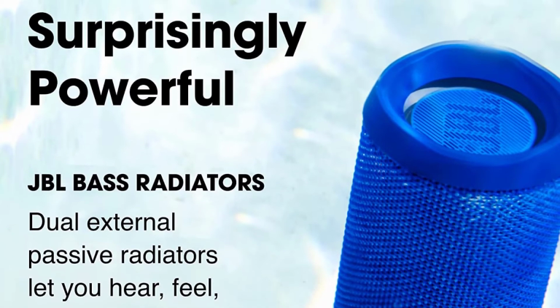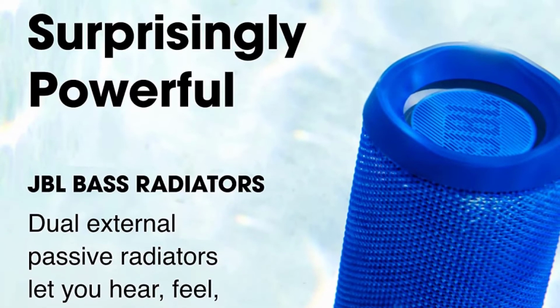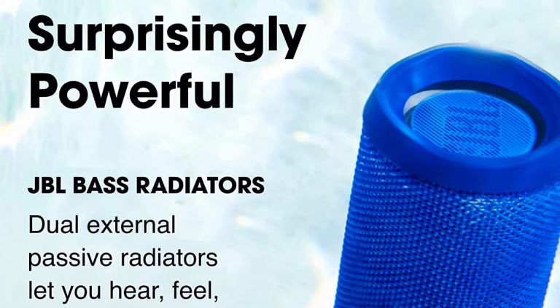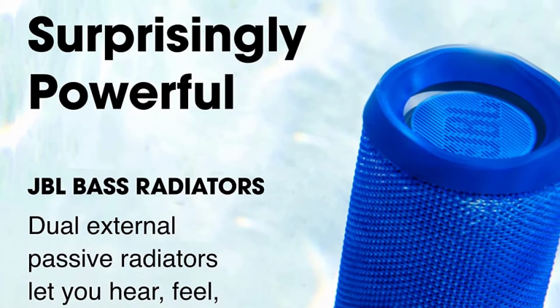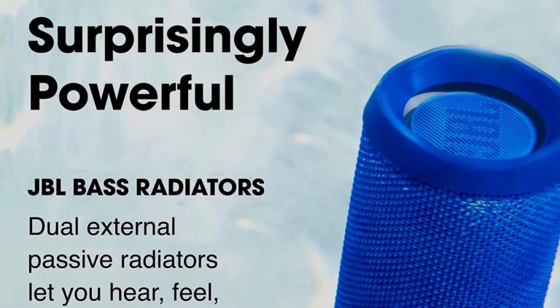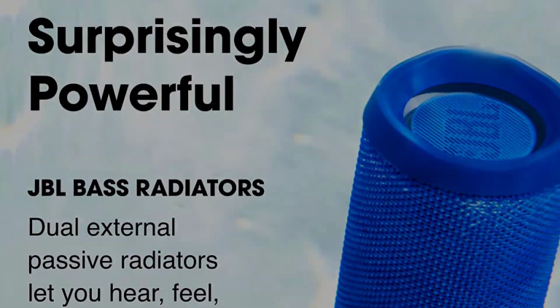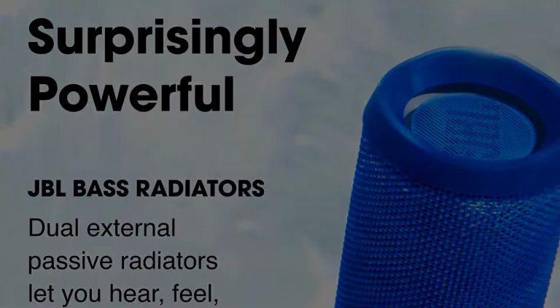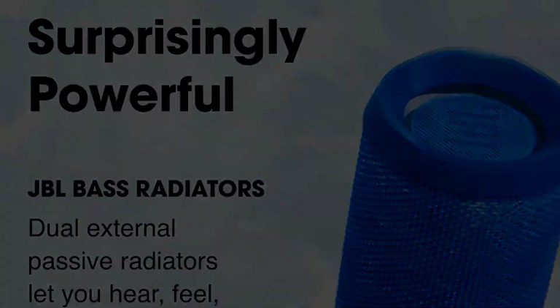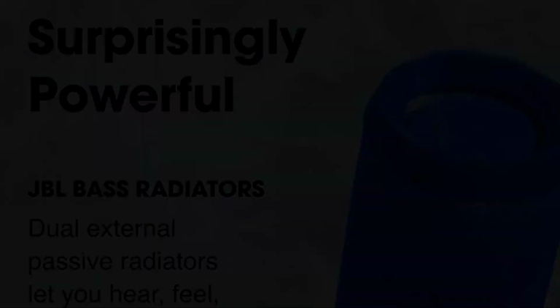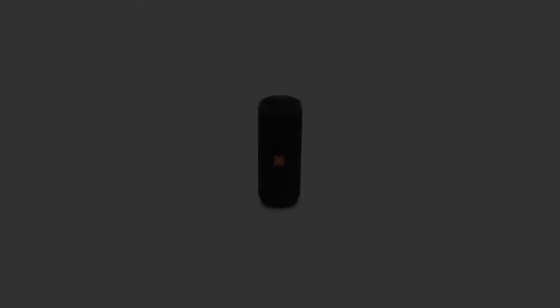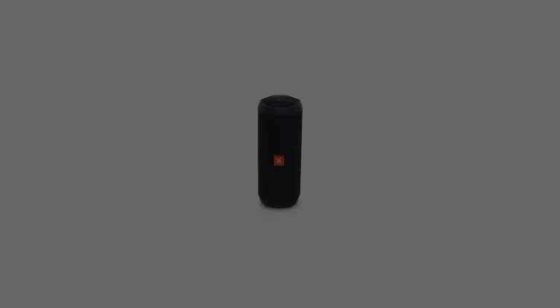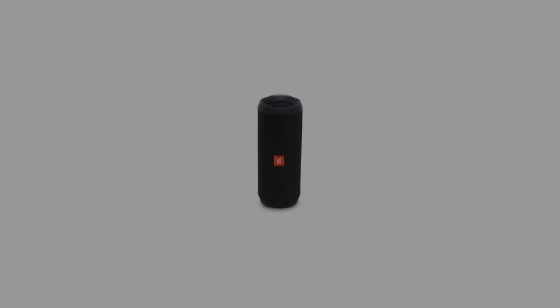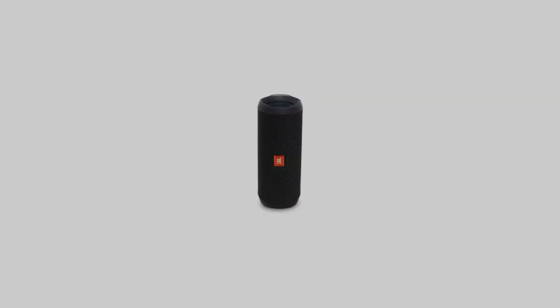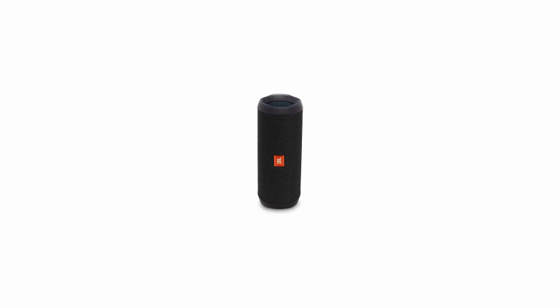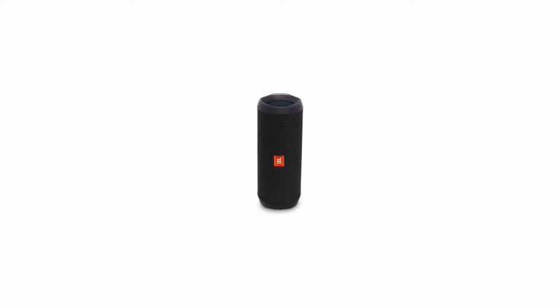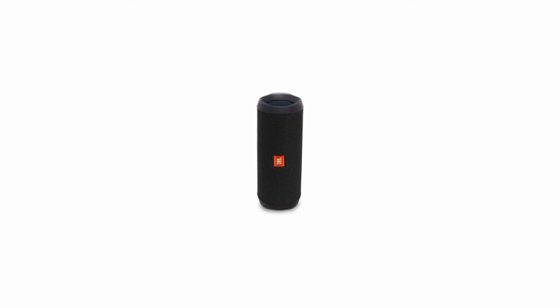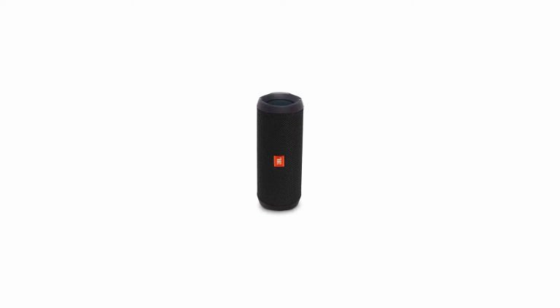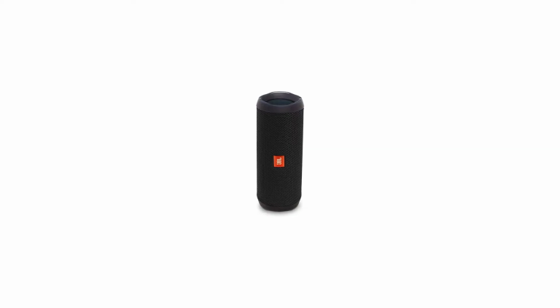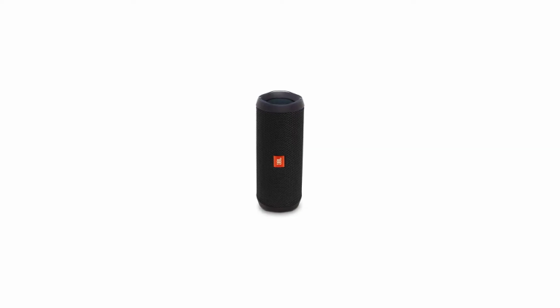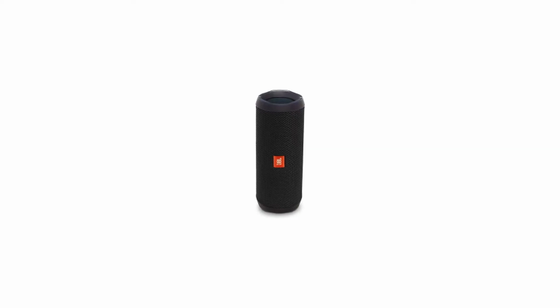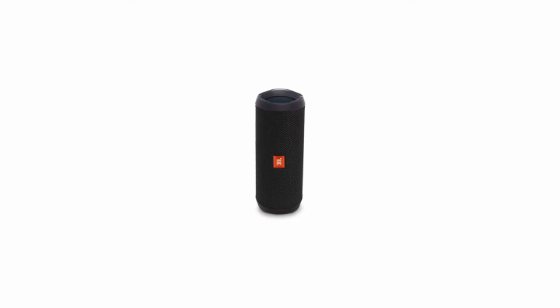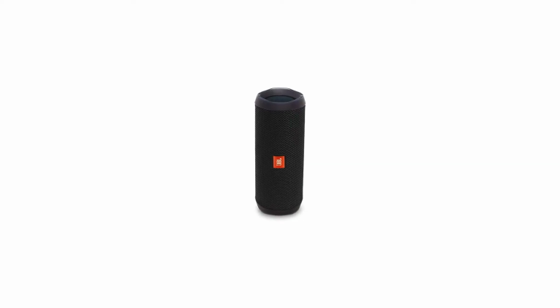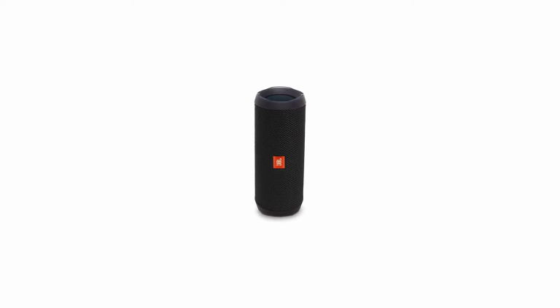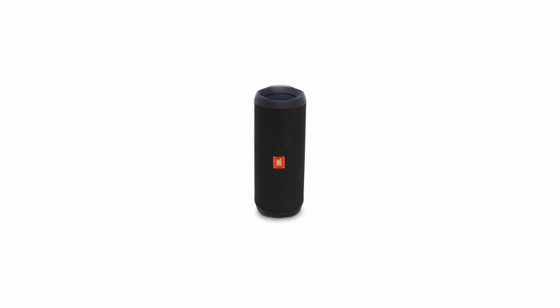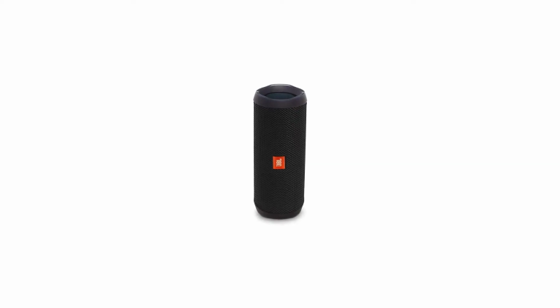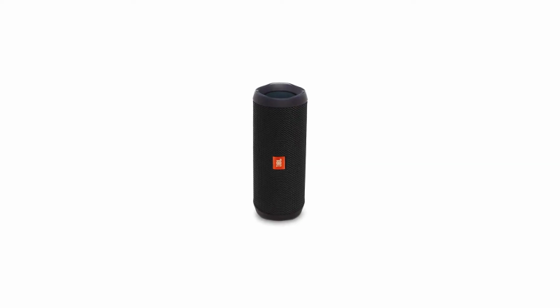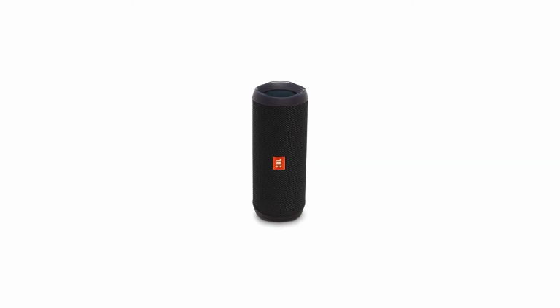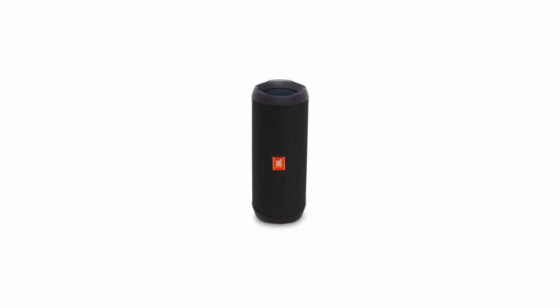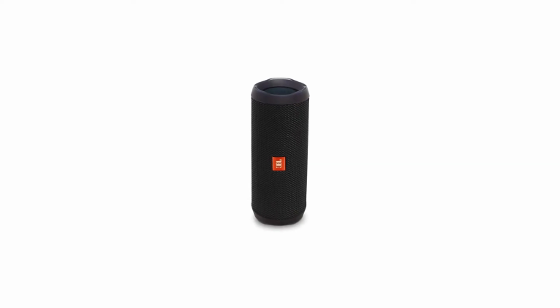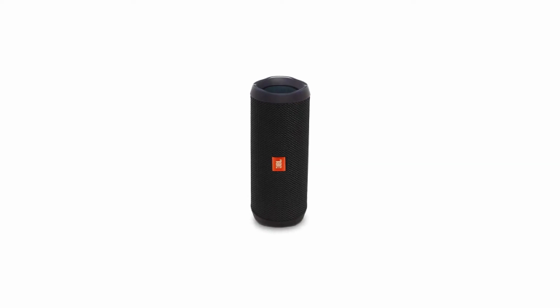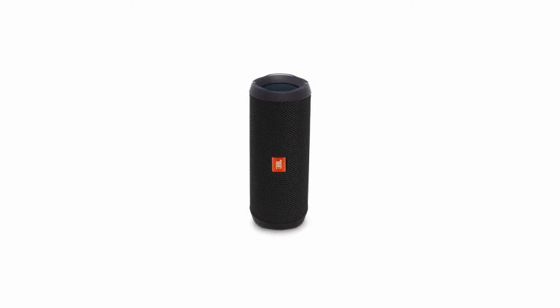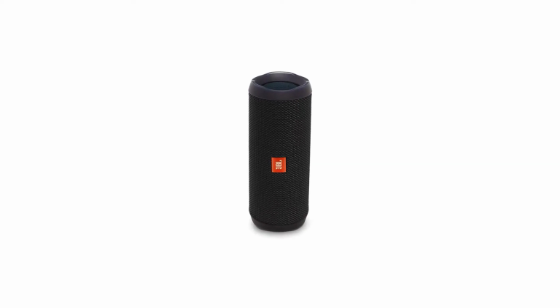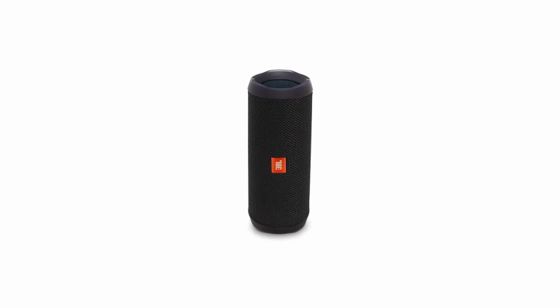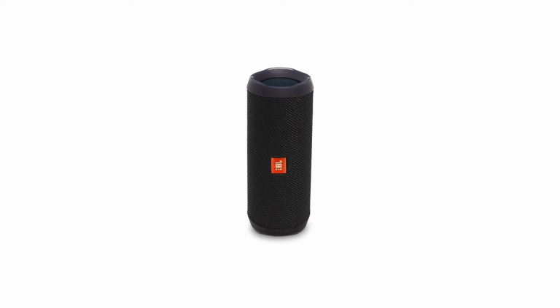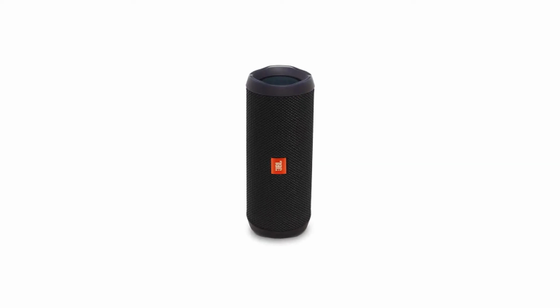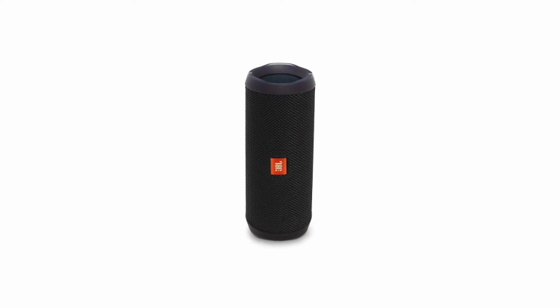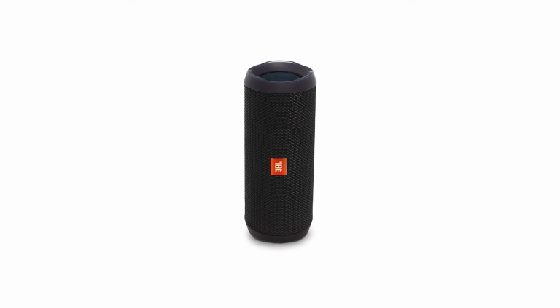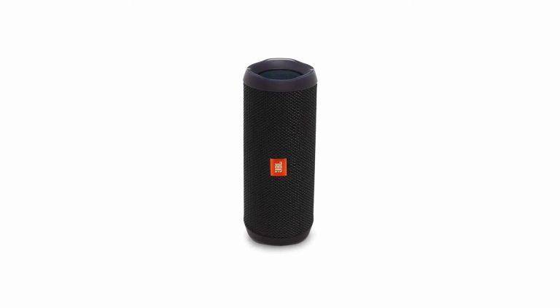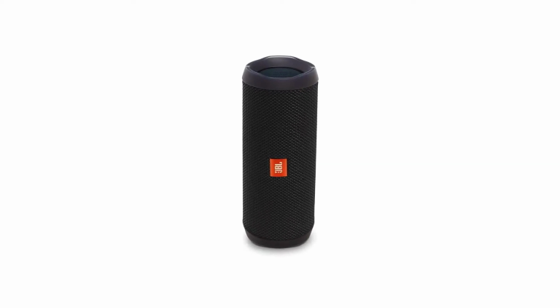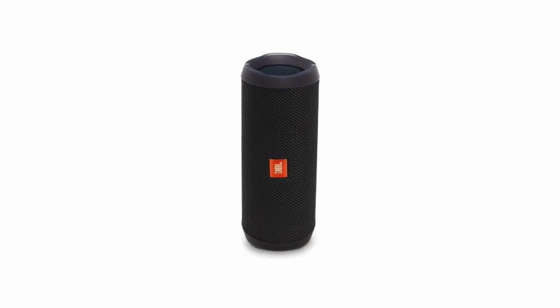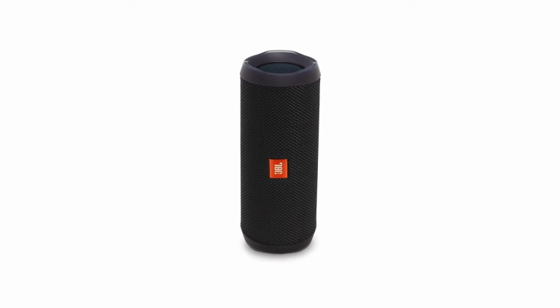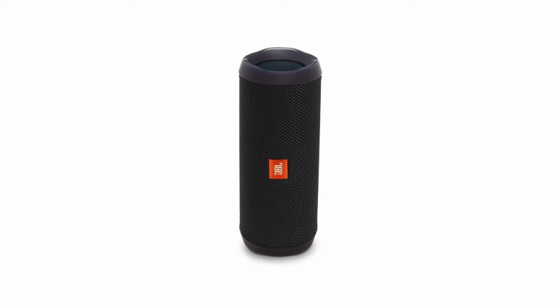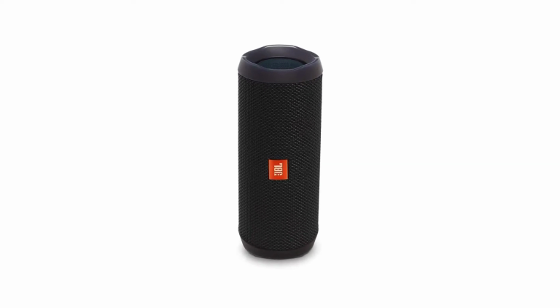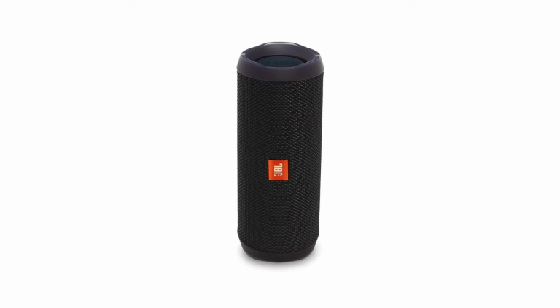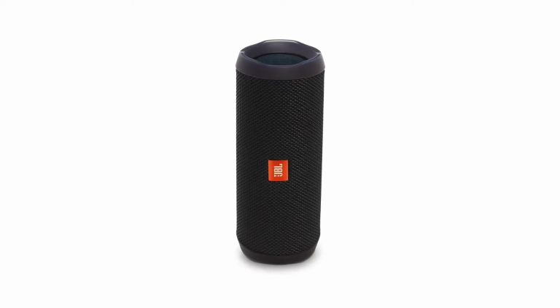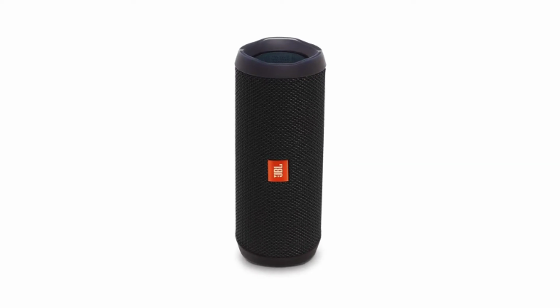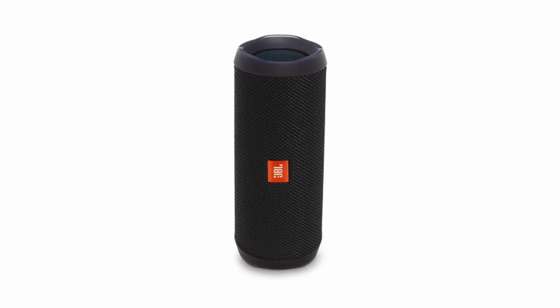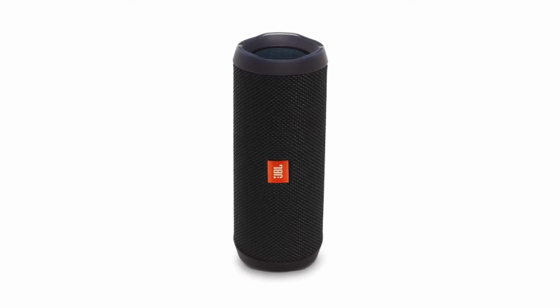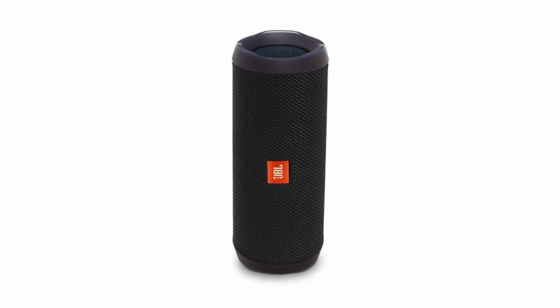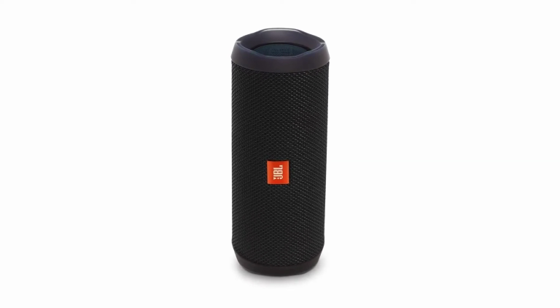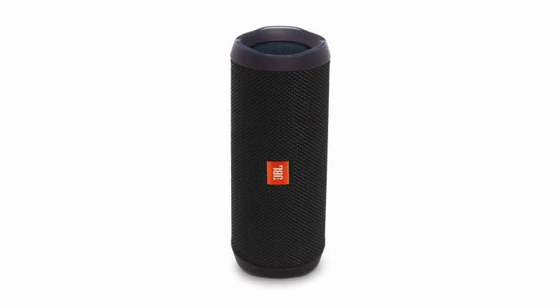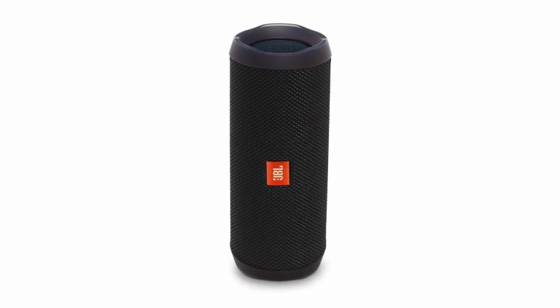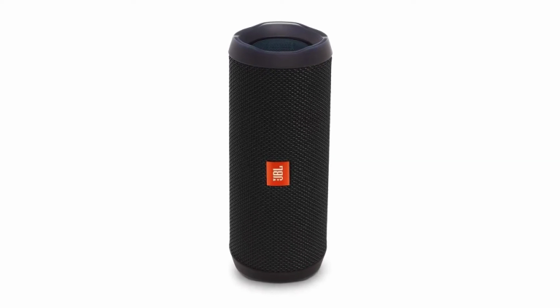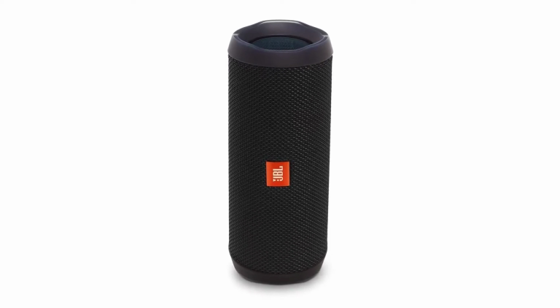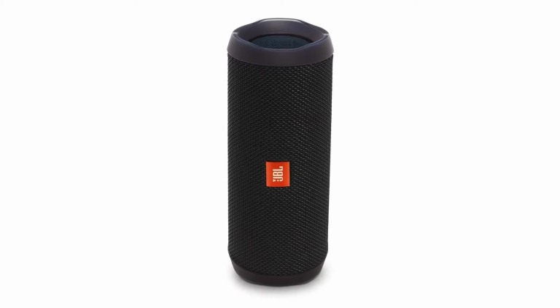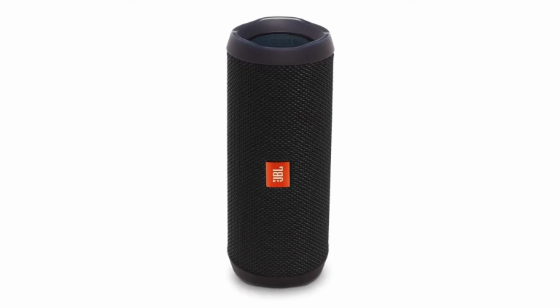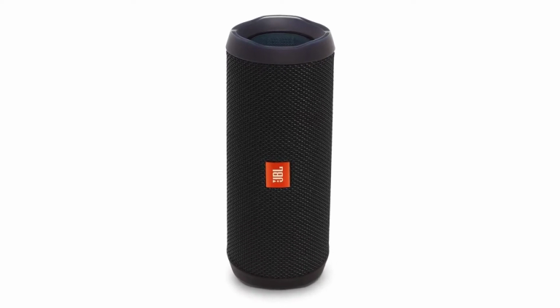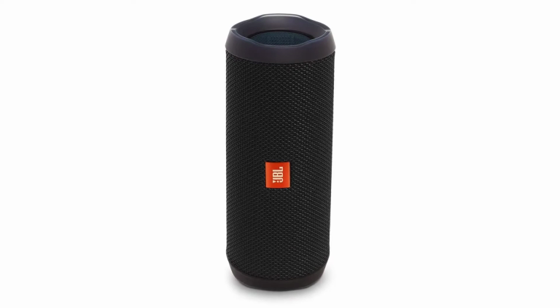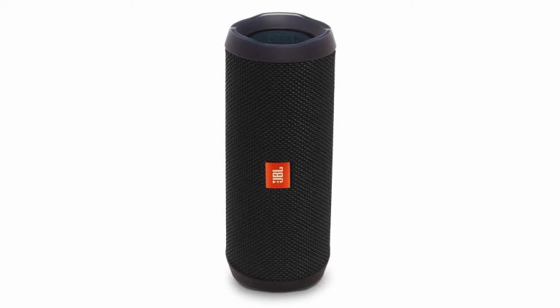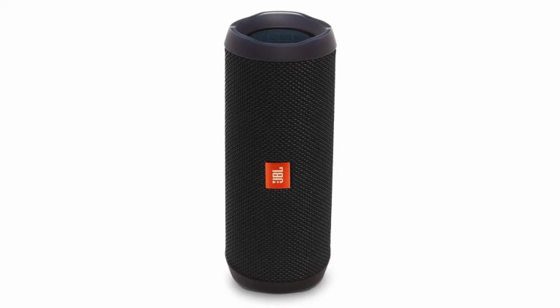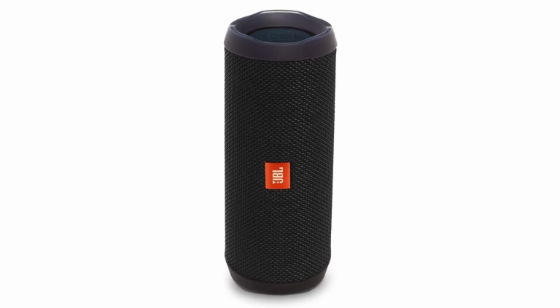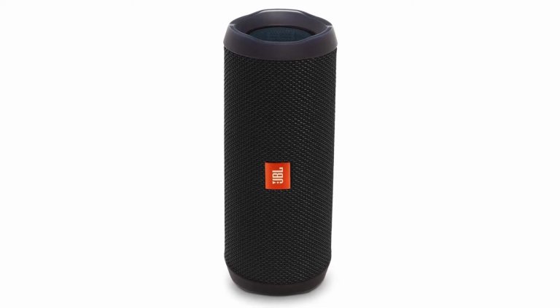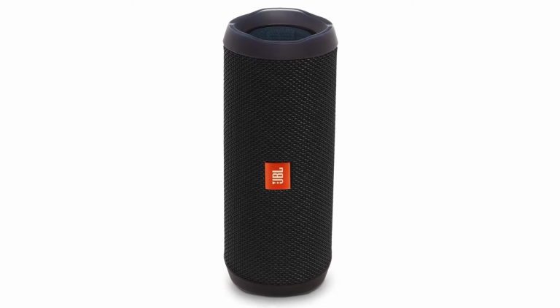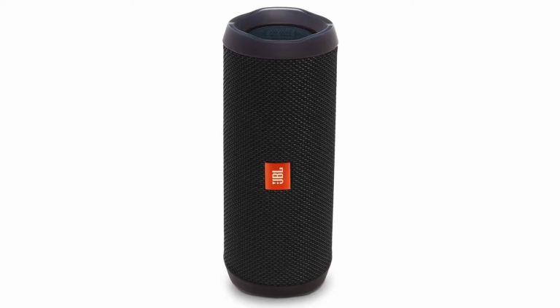However, if you're looking for a versatile JBL speaker at a more affordable price, the Flip 4 is still a solid choice.